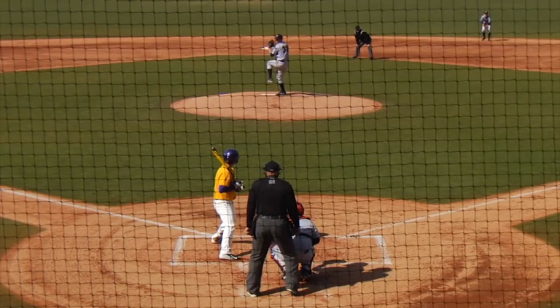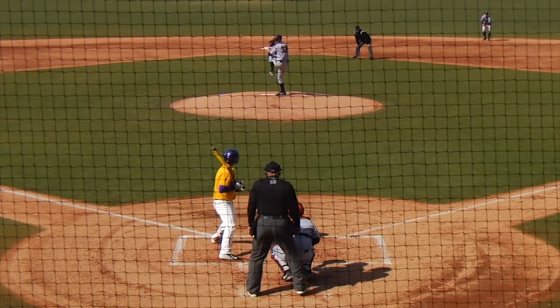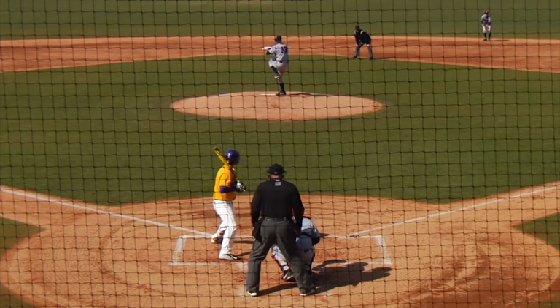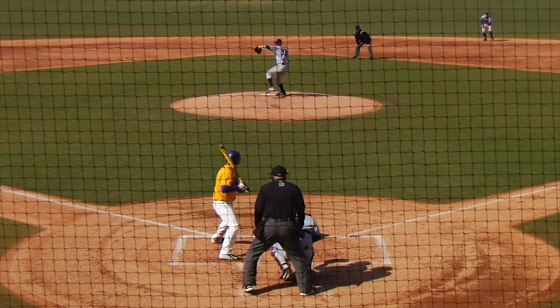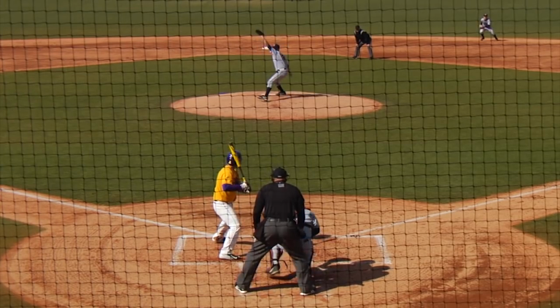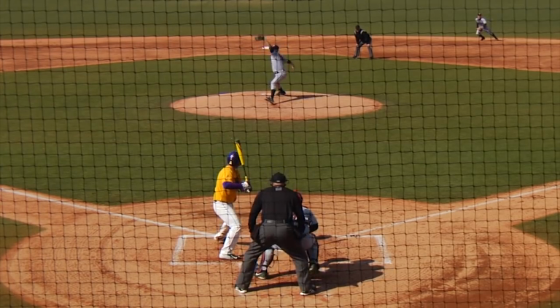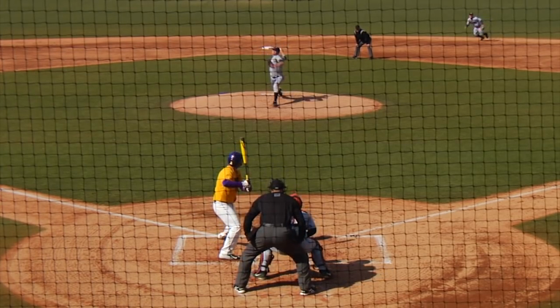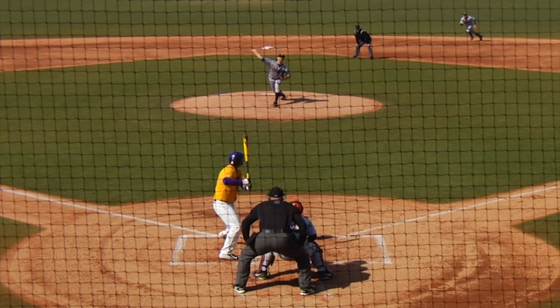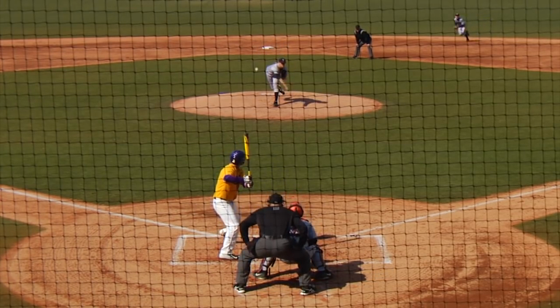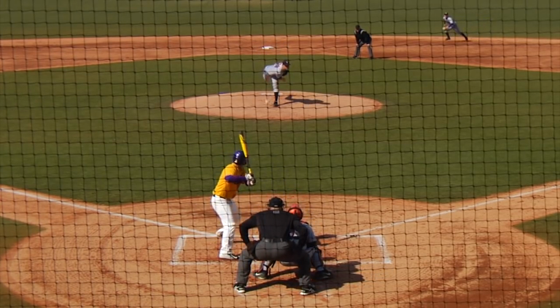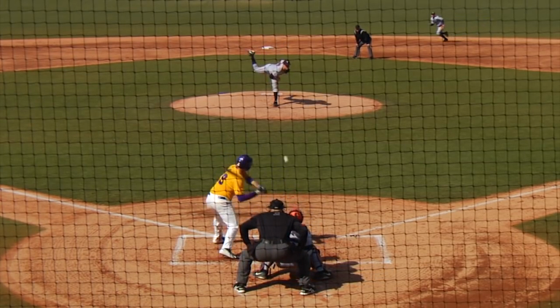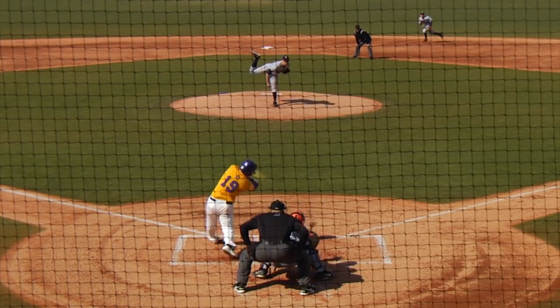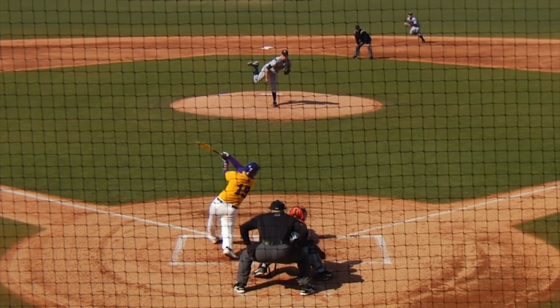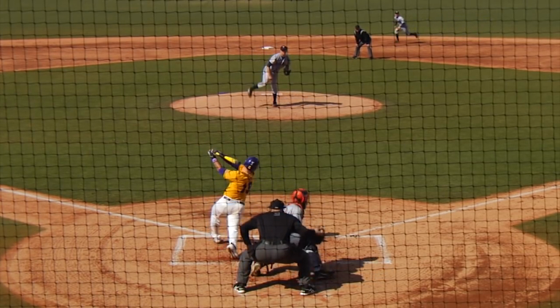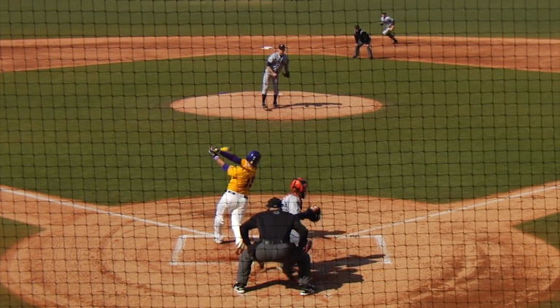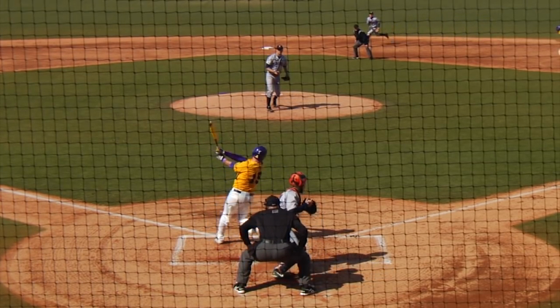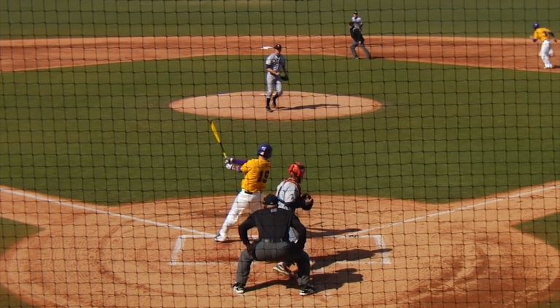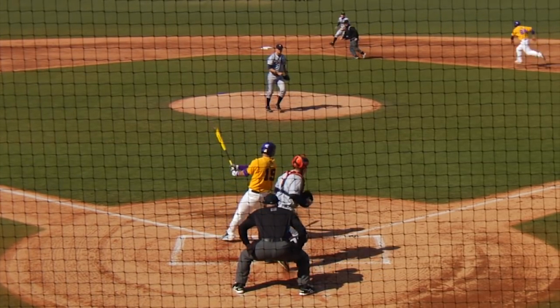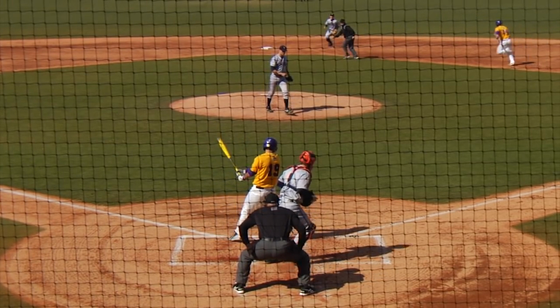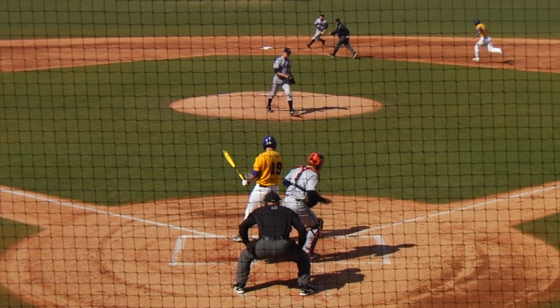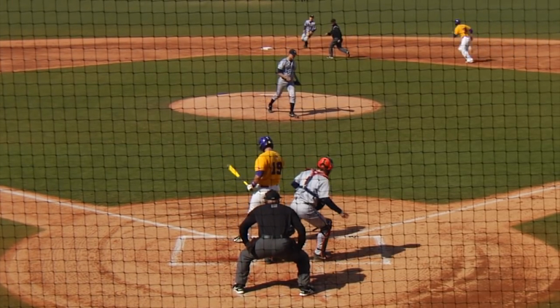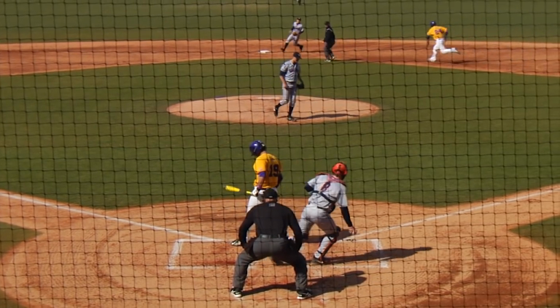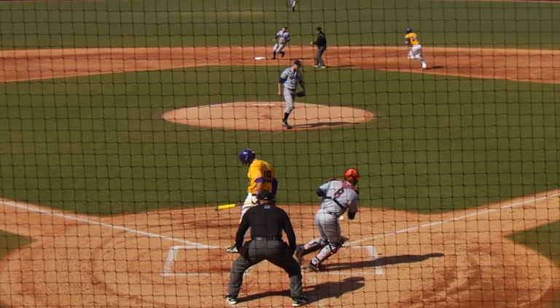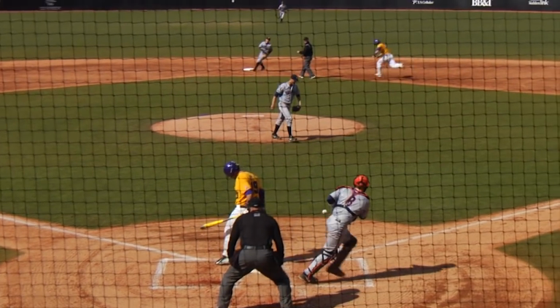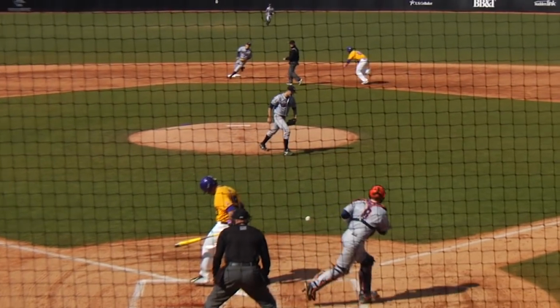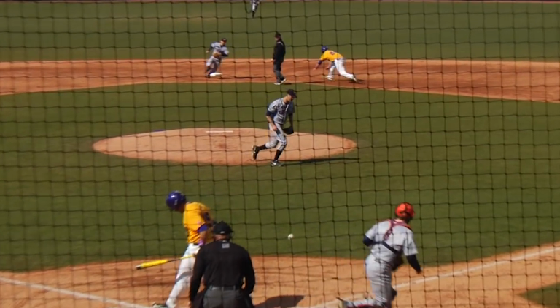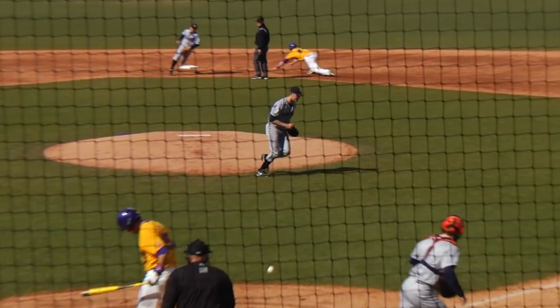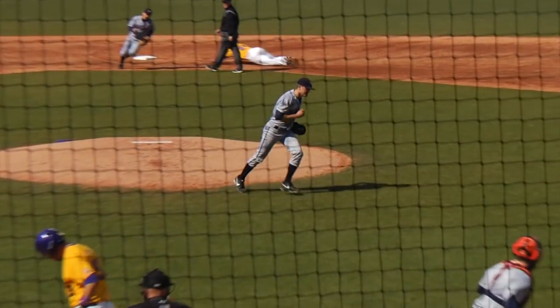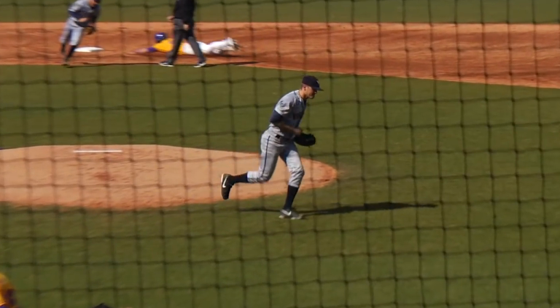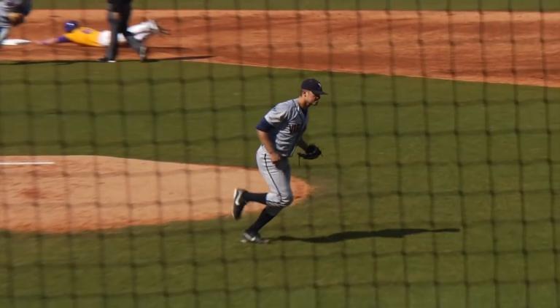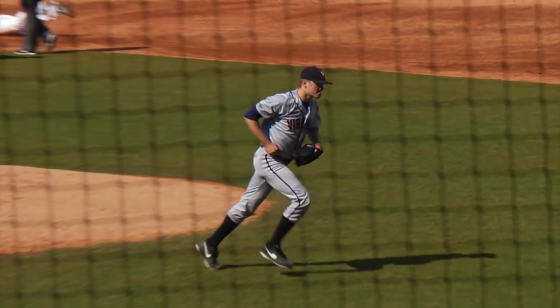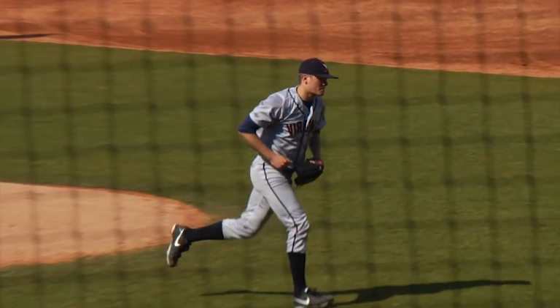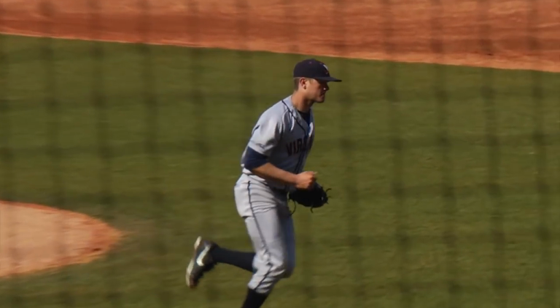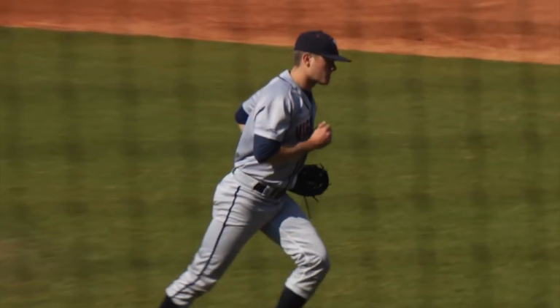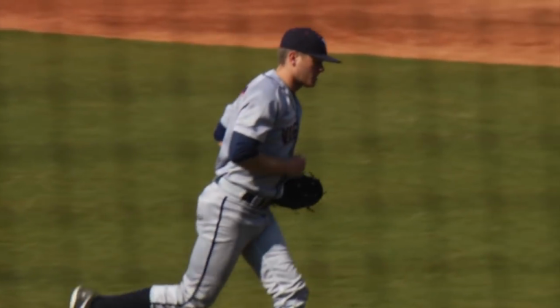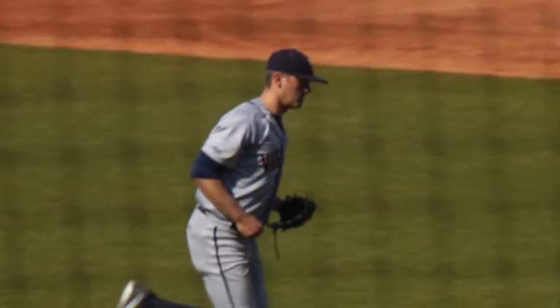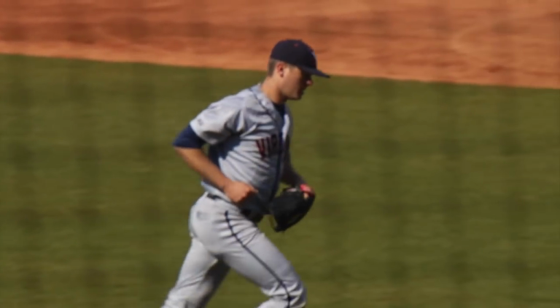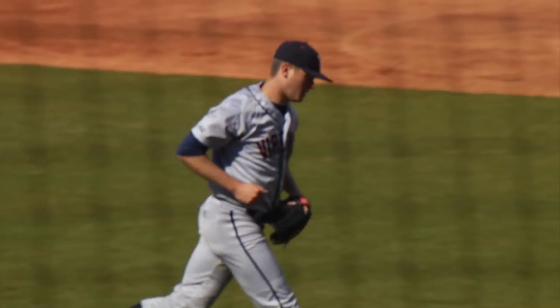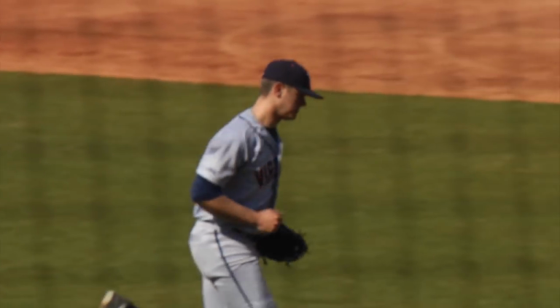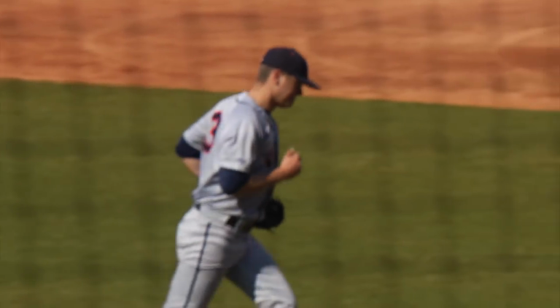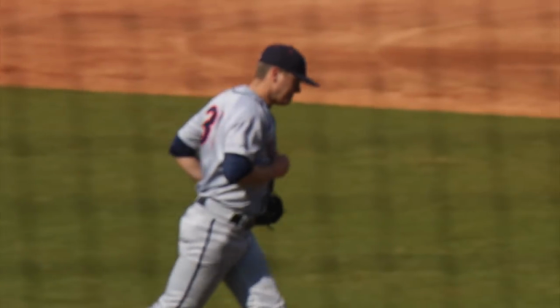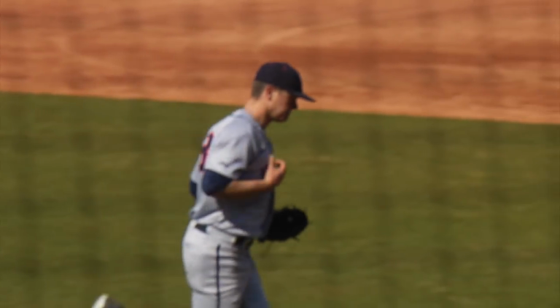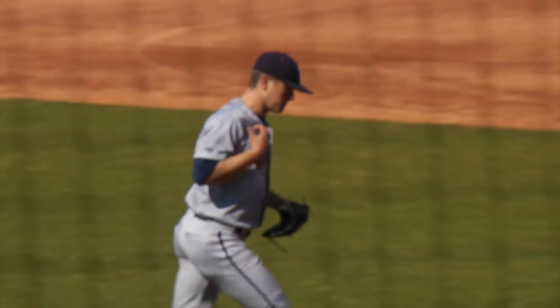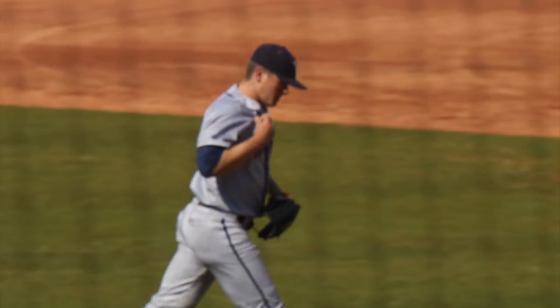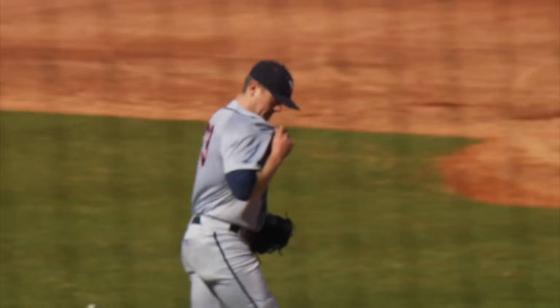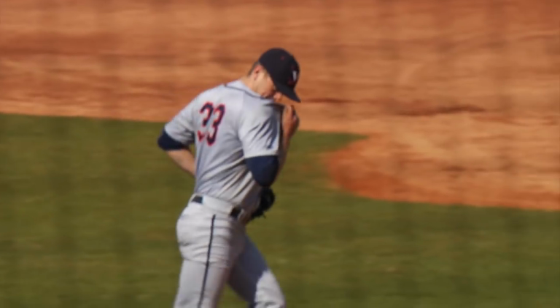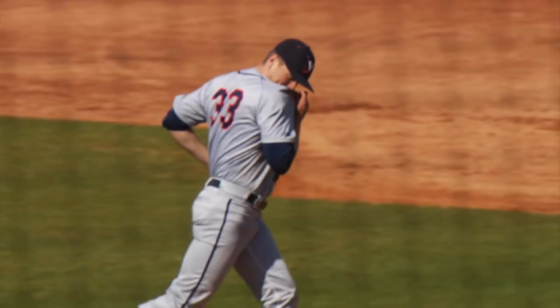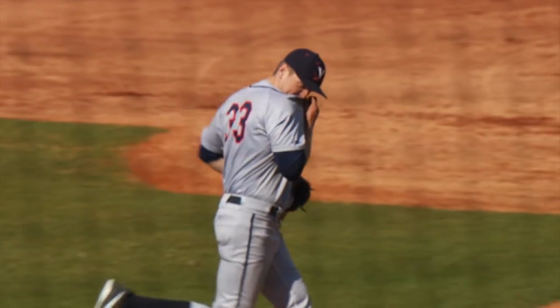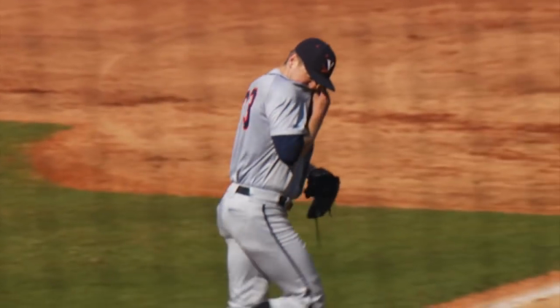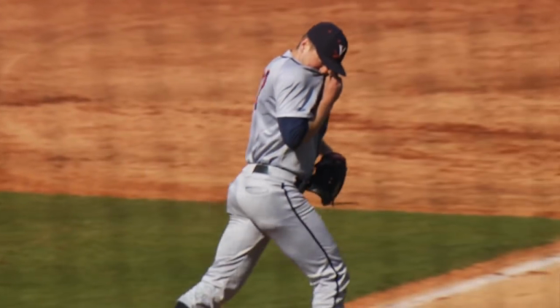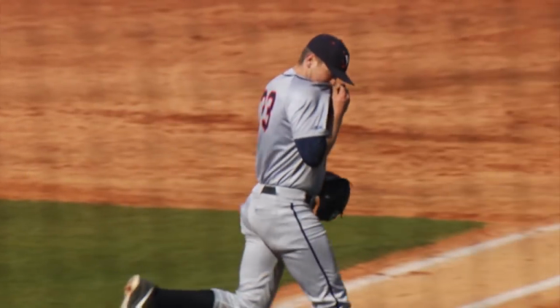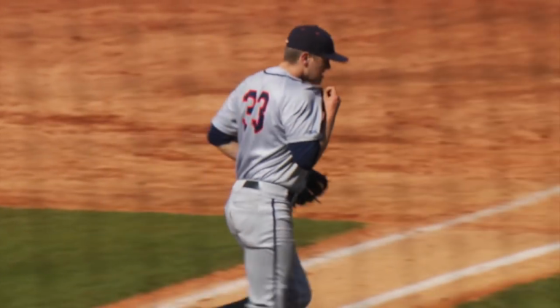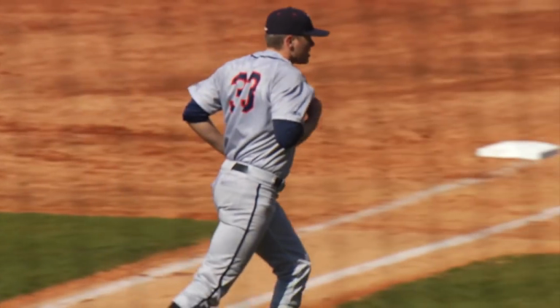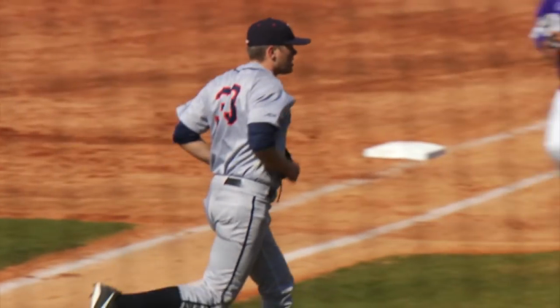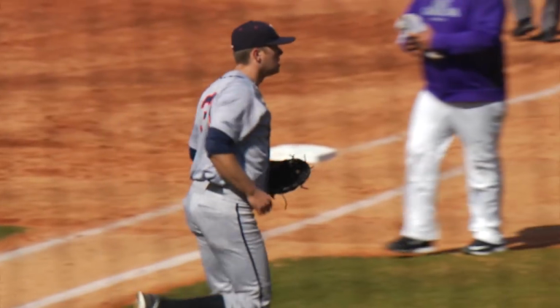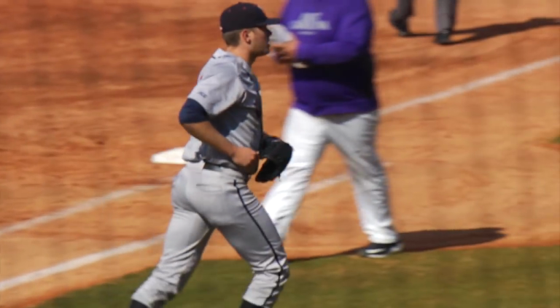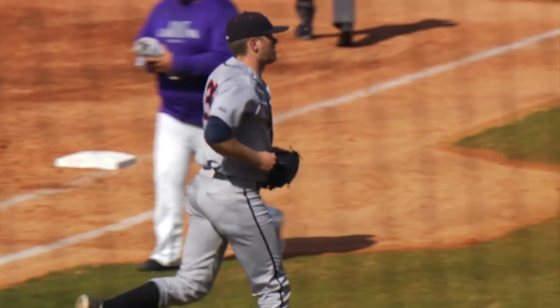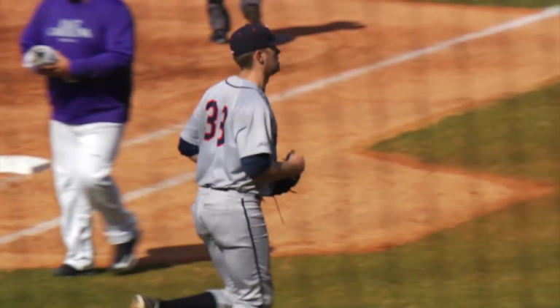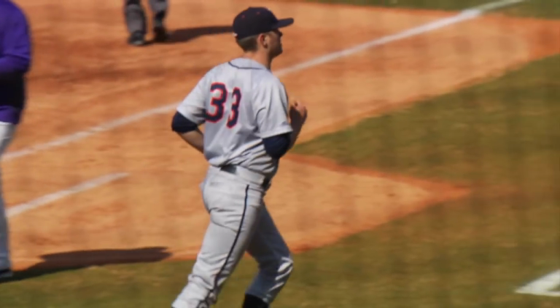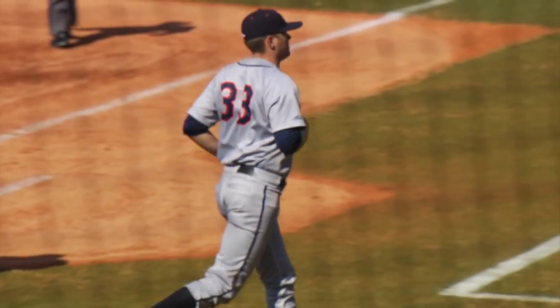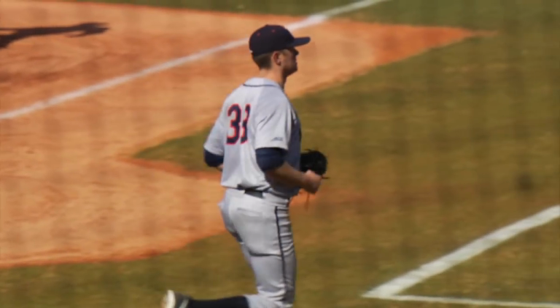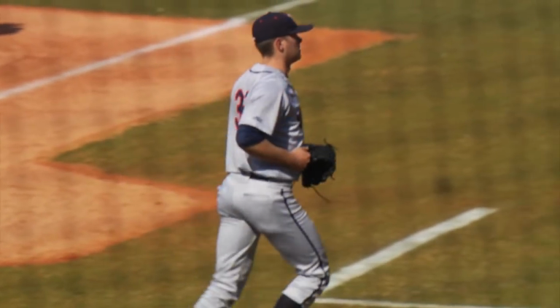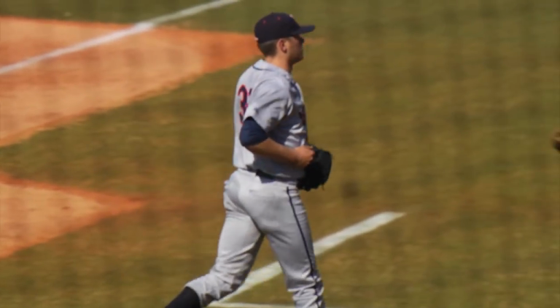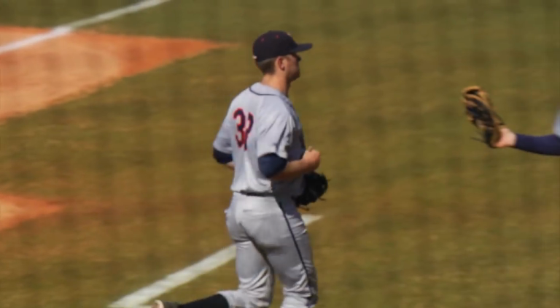Here's the set. There goes the runner. Pitch is swung on and missed. Got him with a slider running just off the outside corner. Second strikeout of the inning.